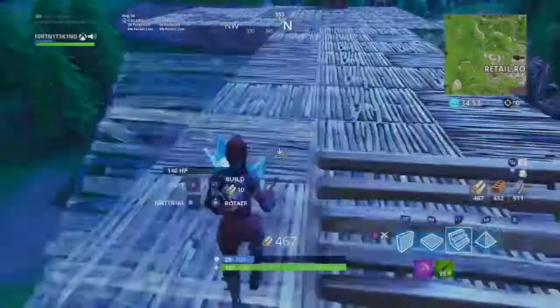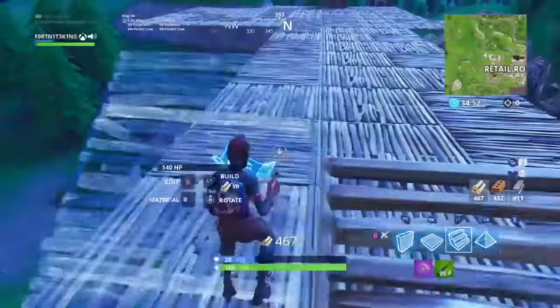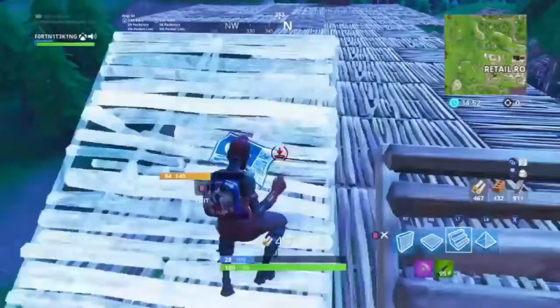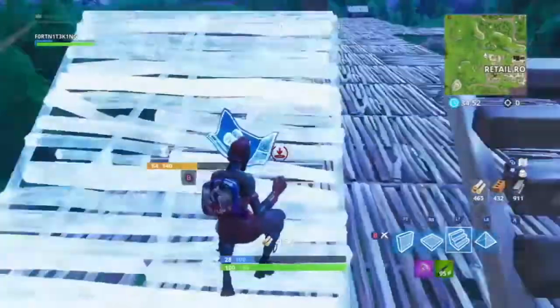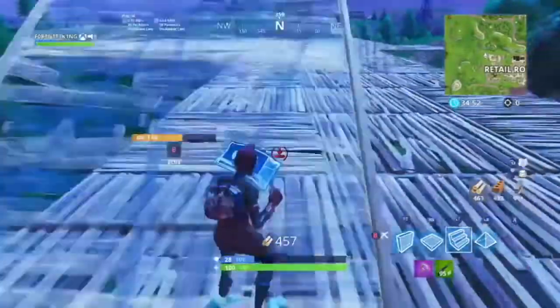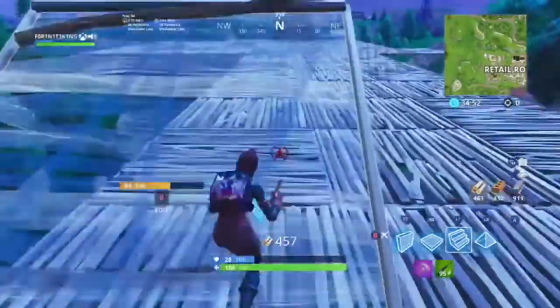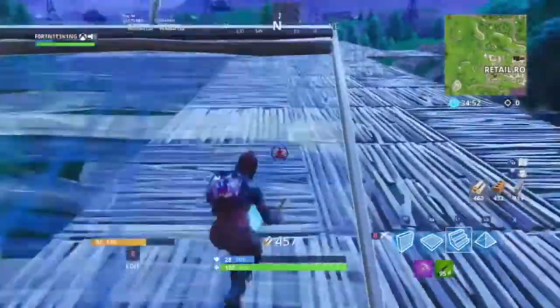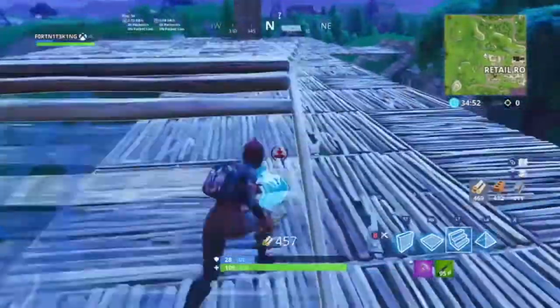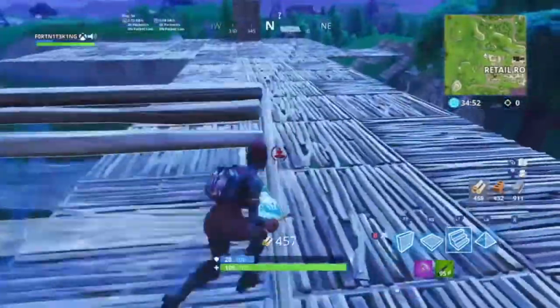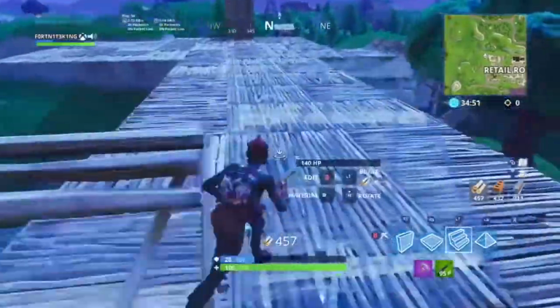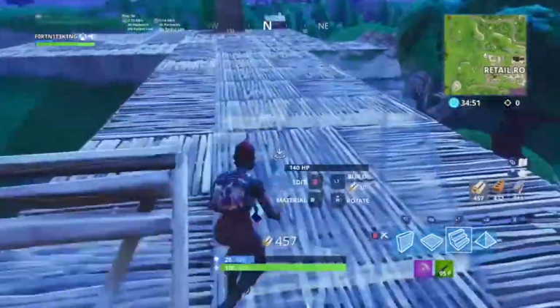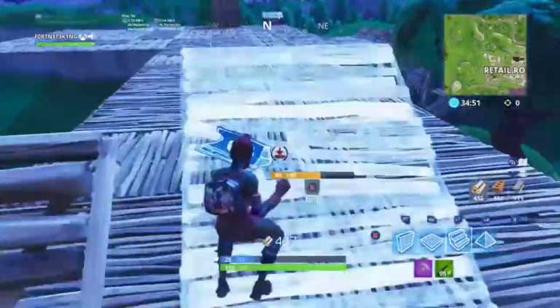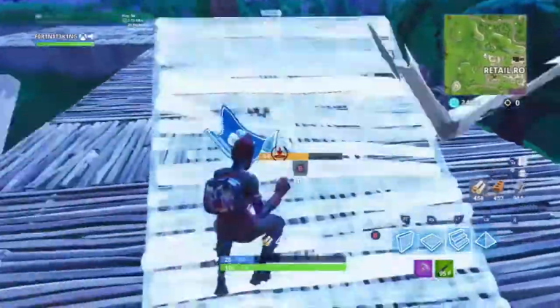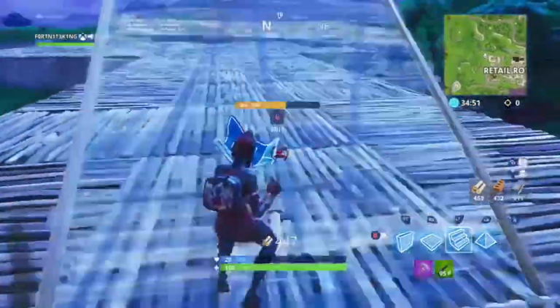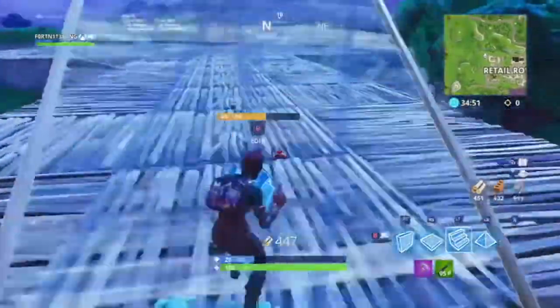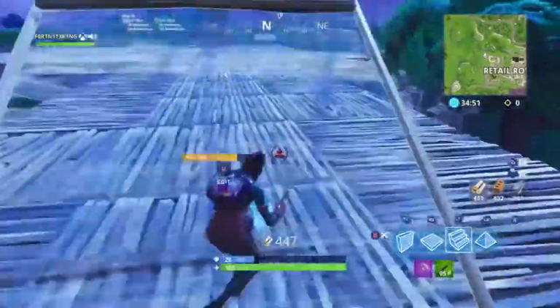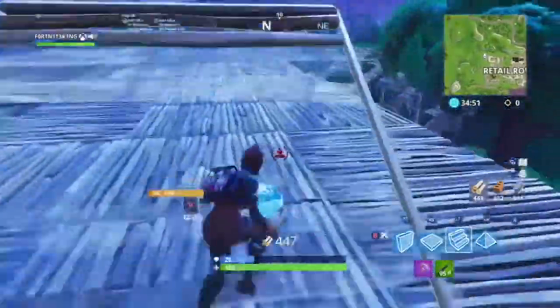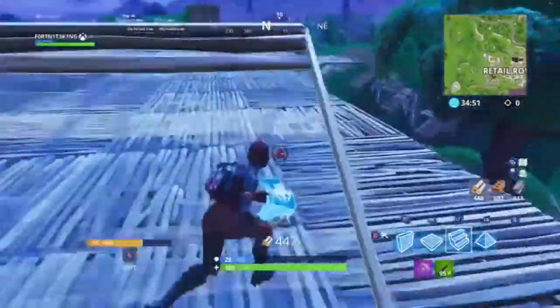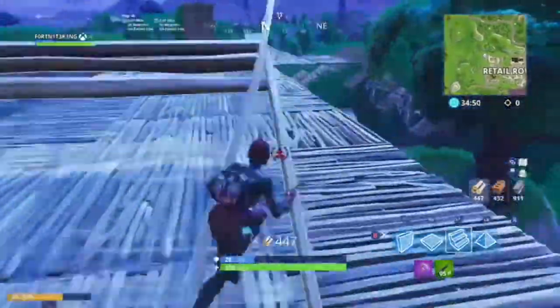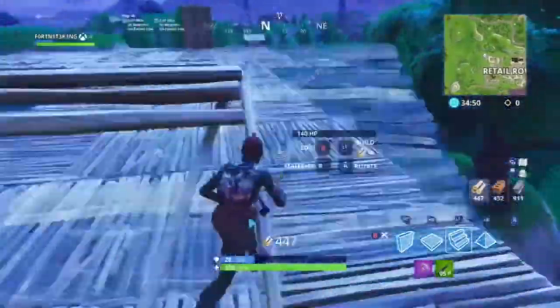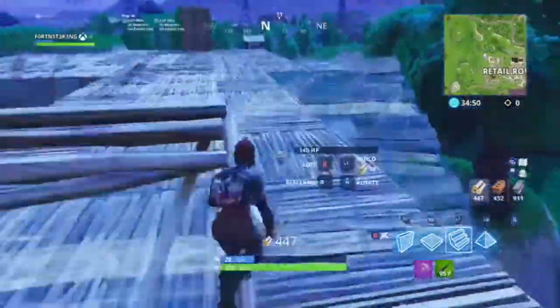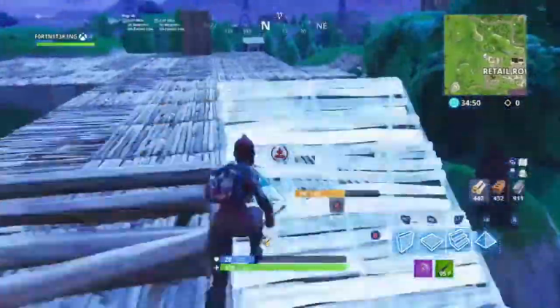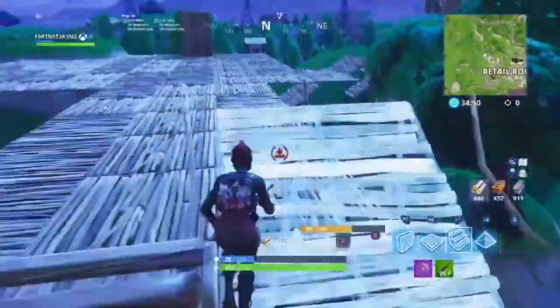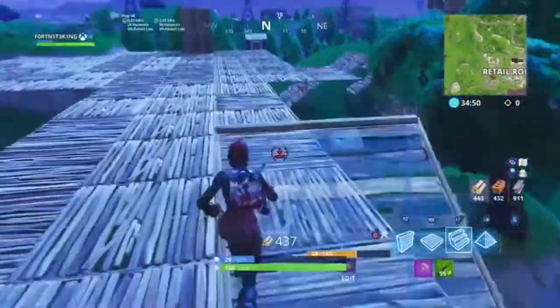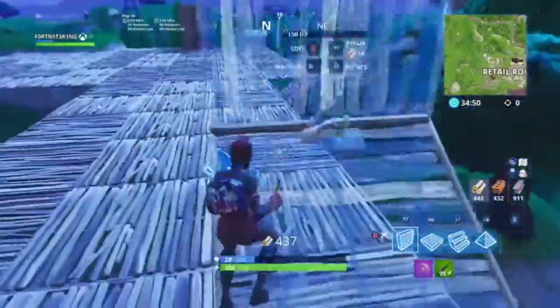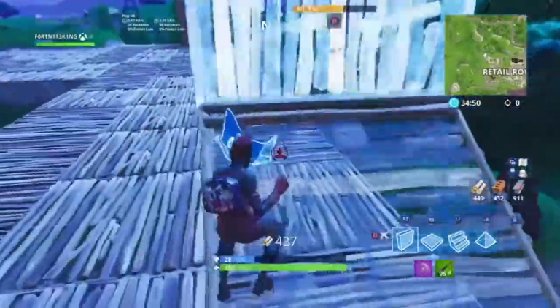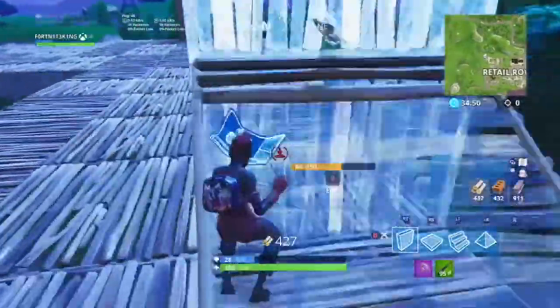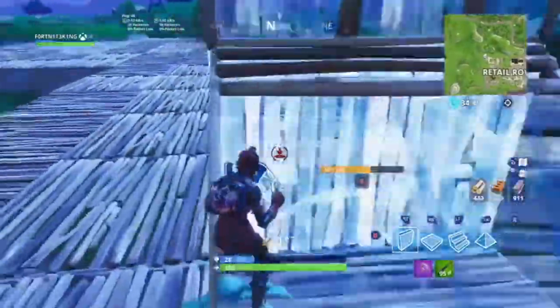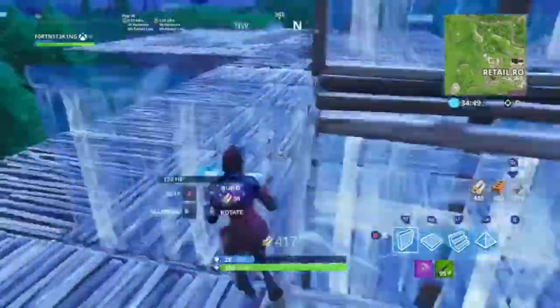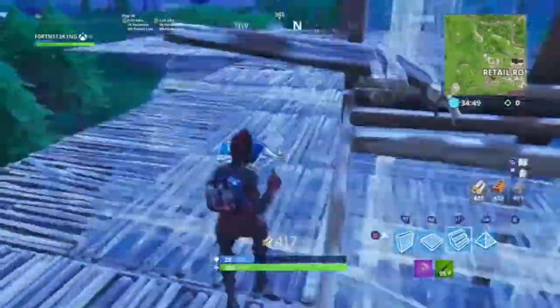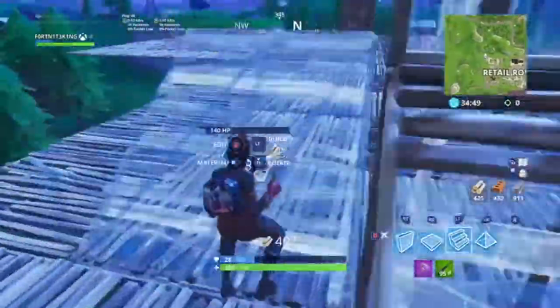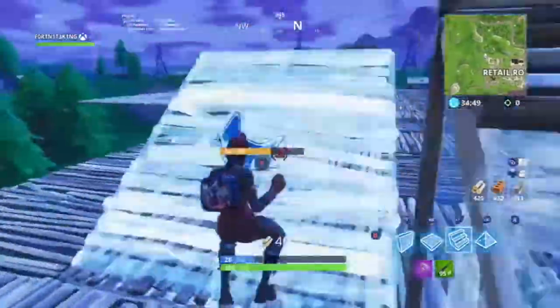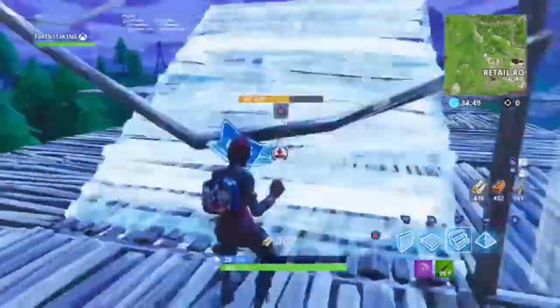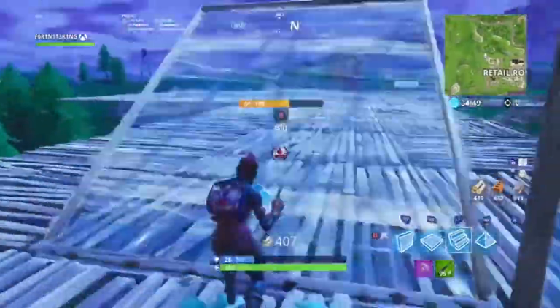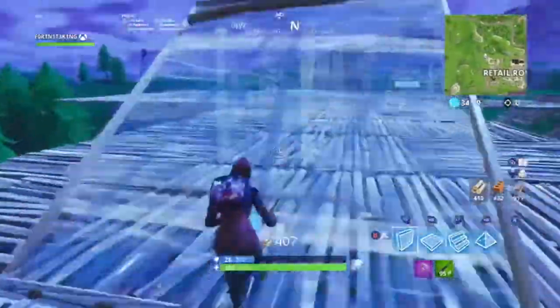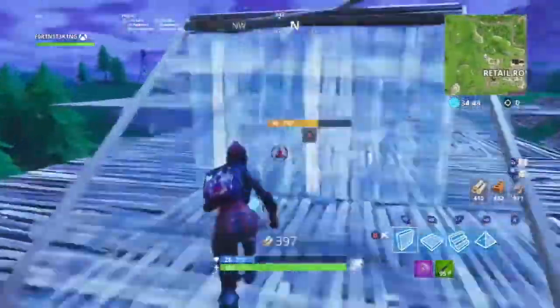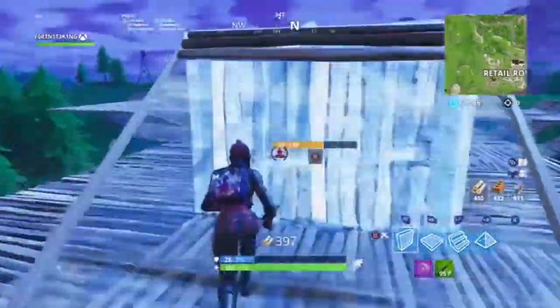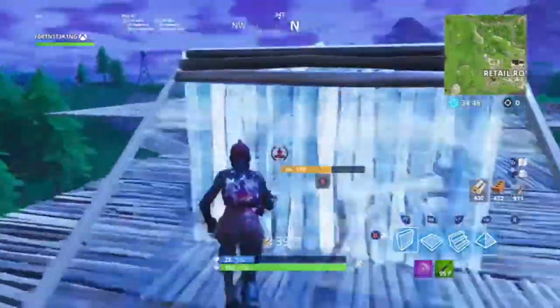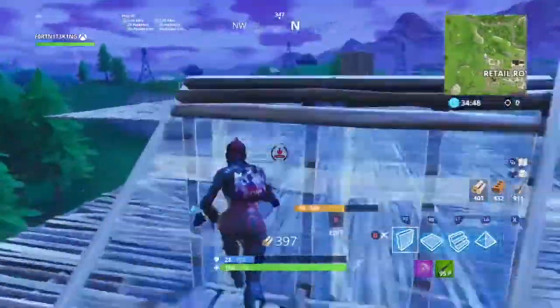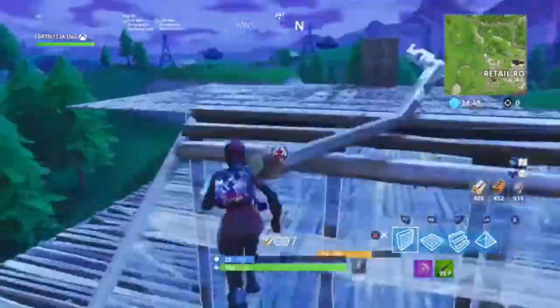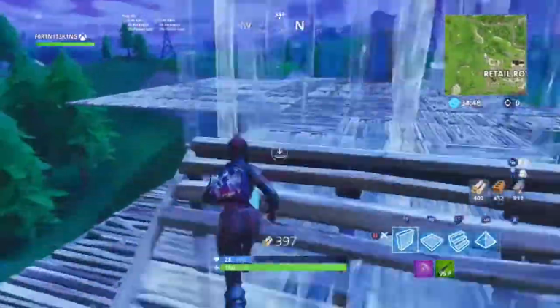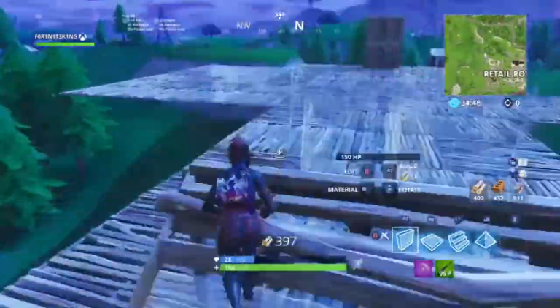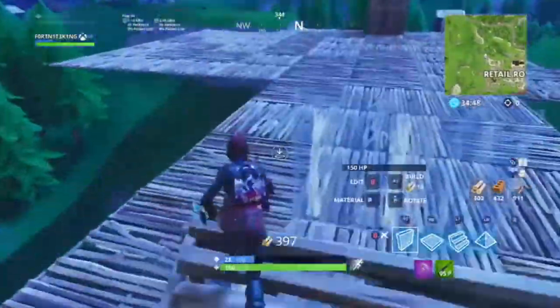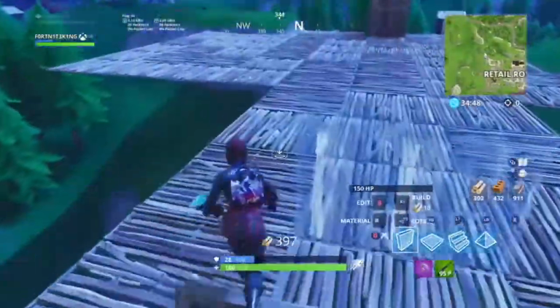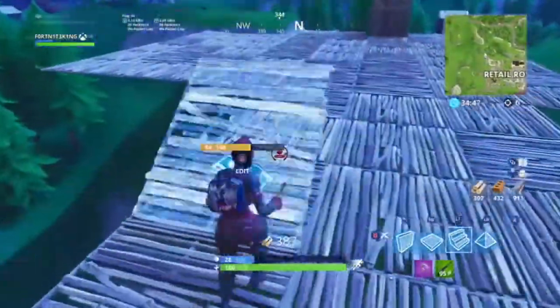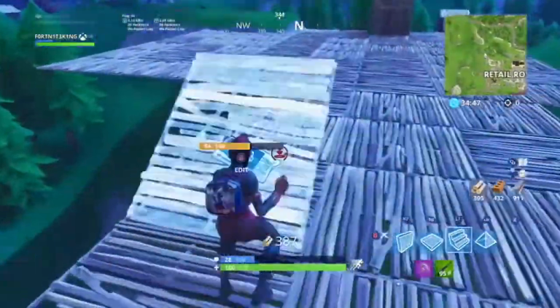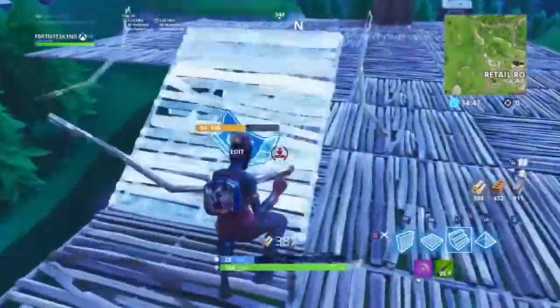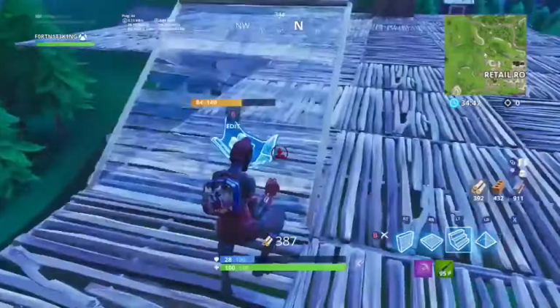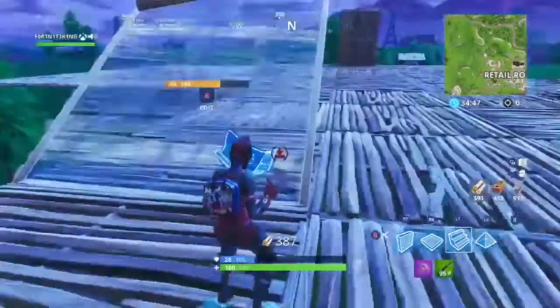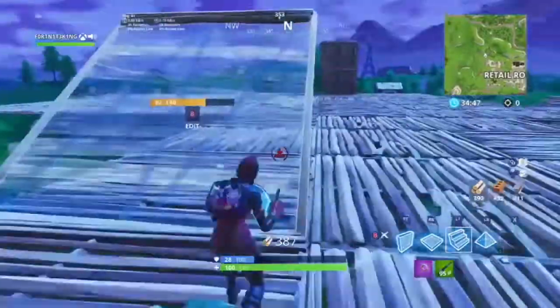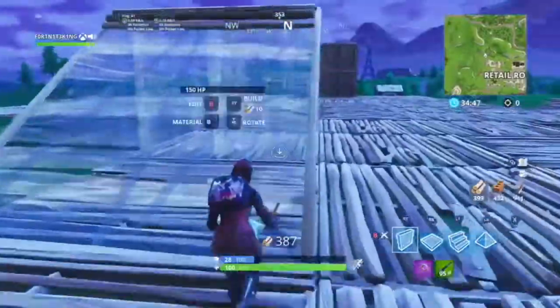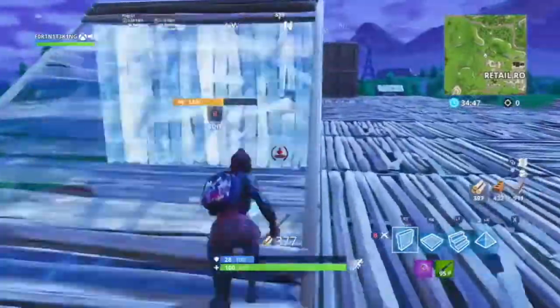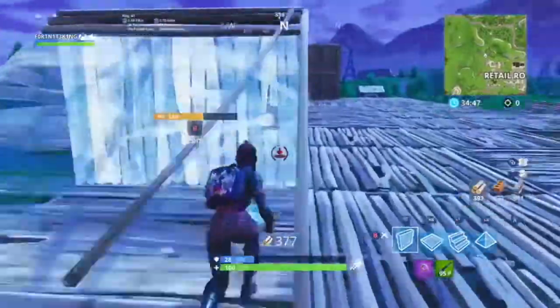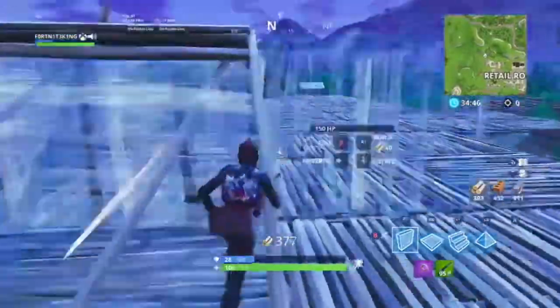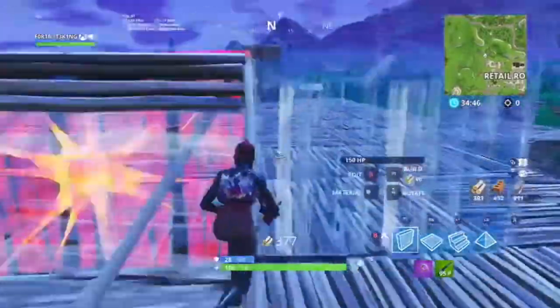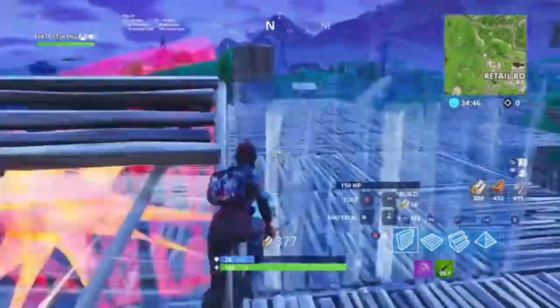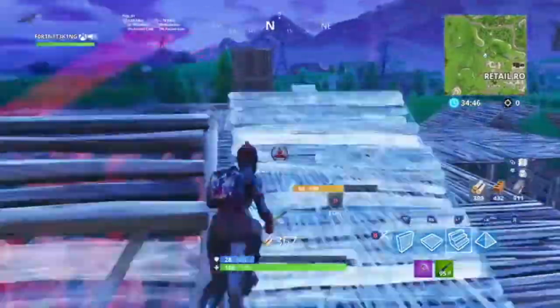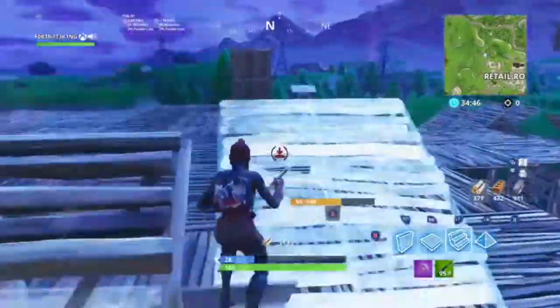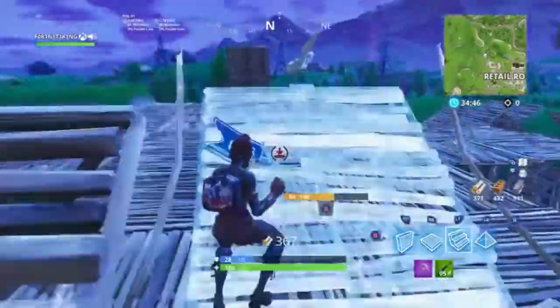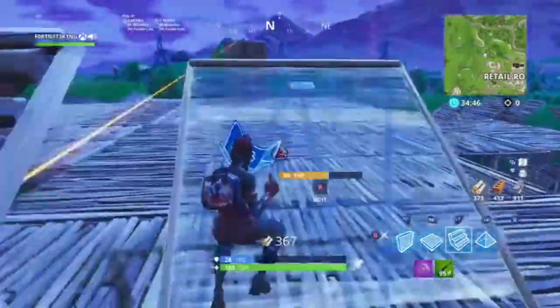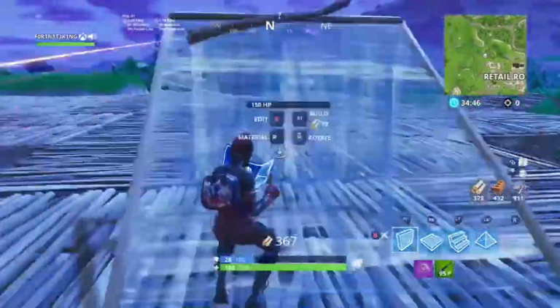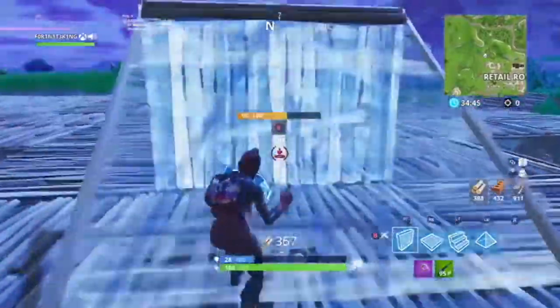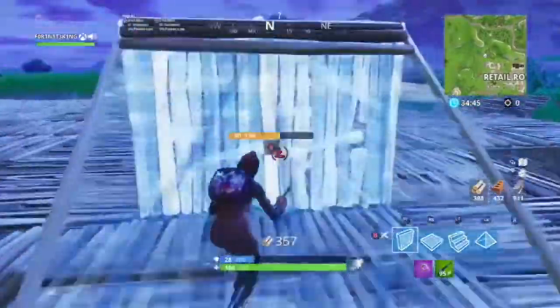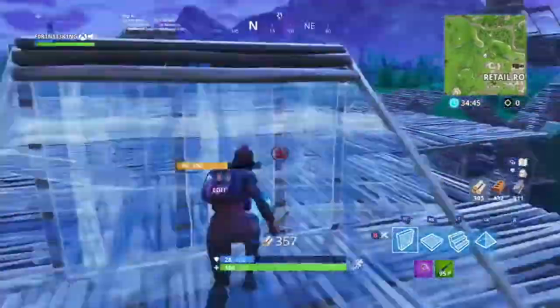So this is the zig zag ramp rush. All you need to do is zig zag and put down ramps. But if you're getting shot by a duo or a squad, you can put down a wall.